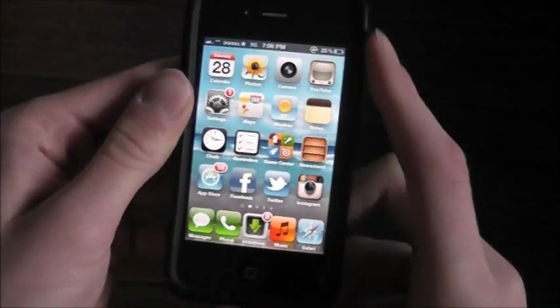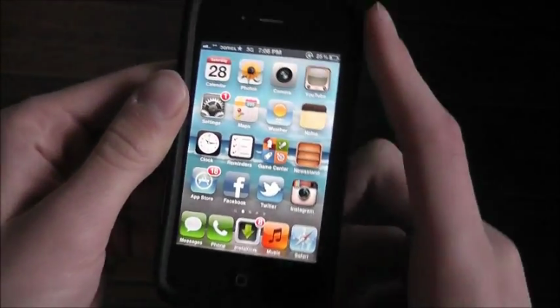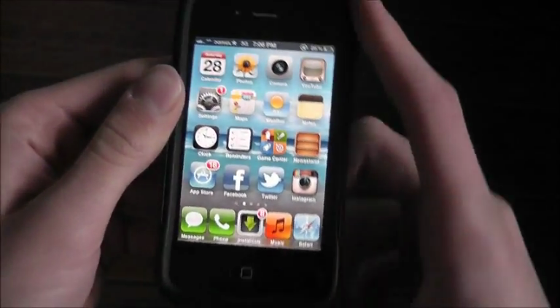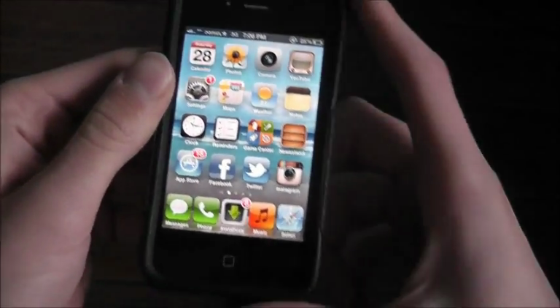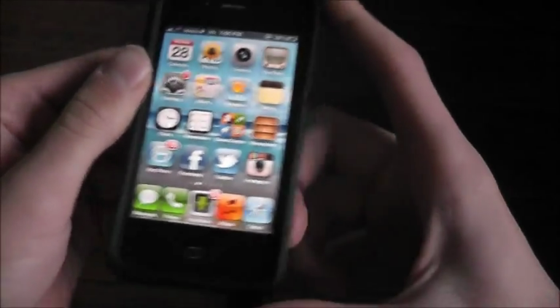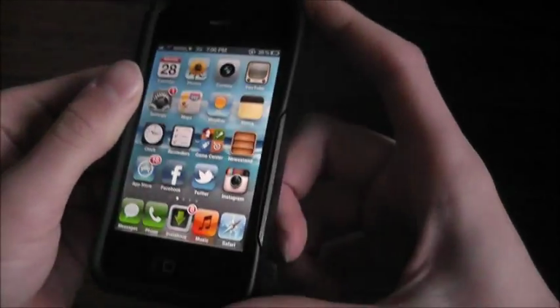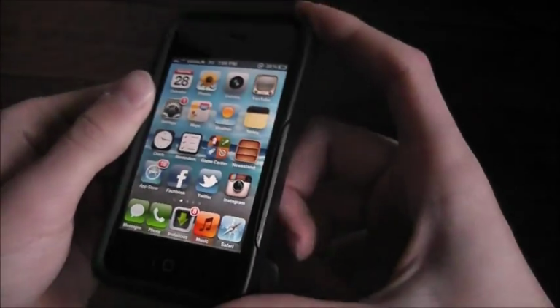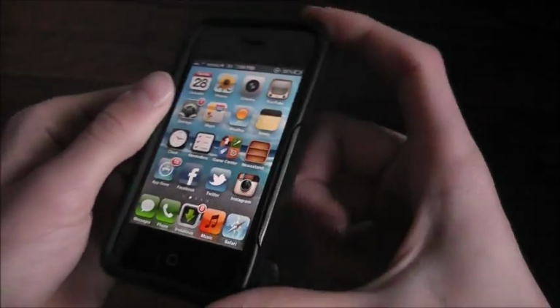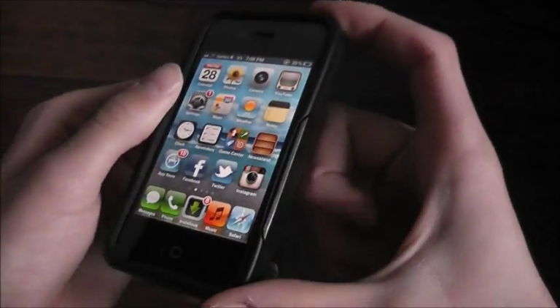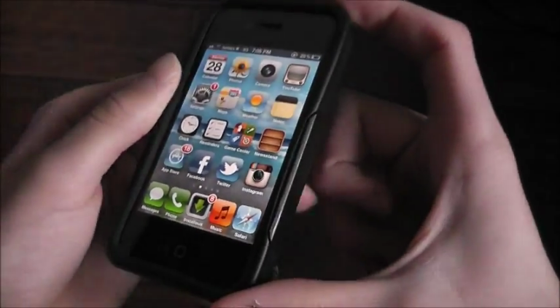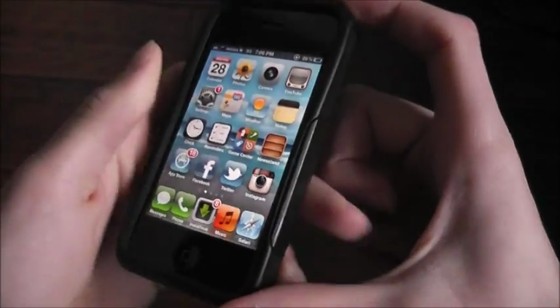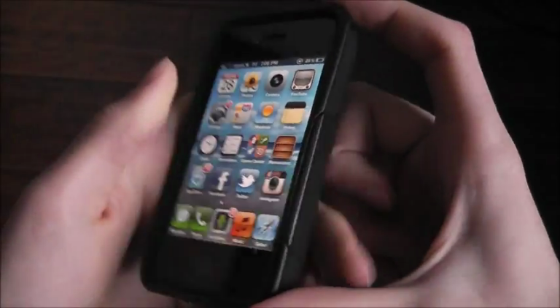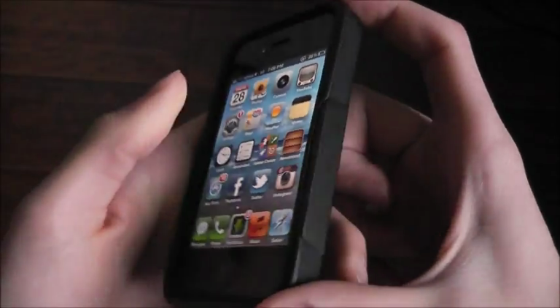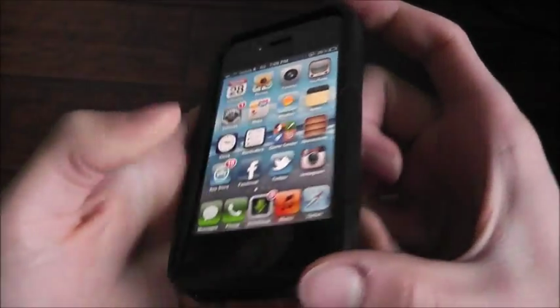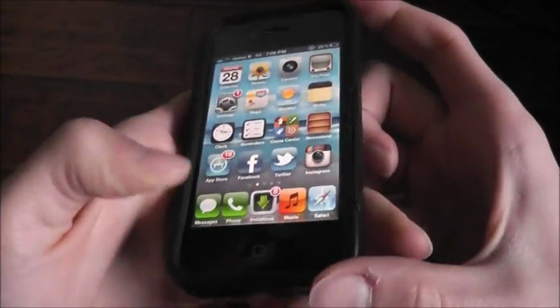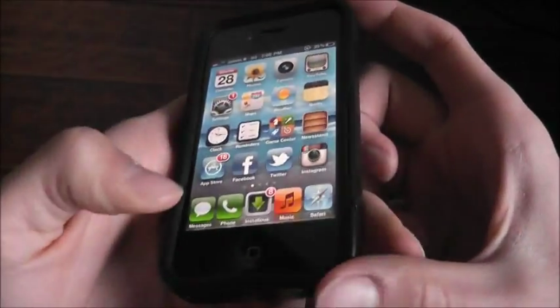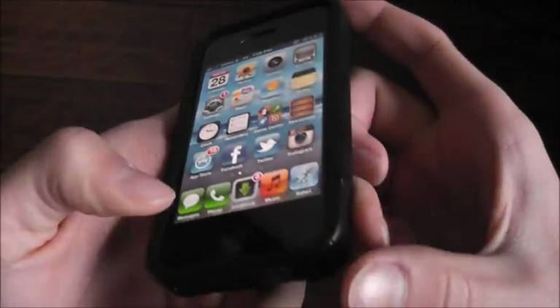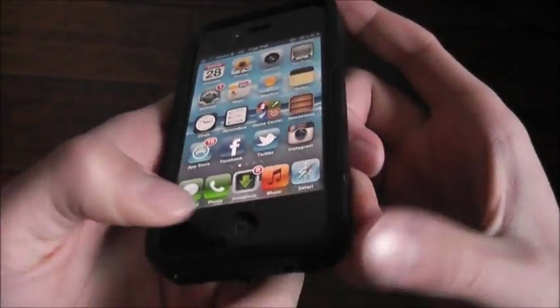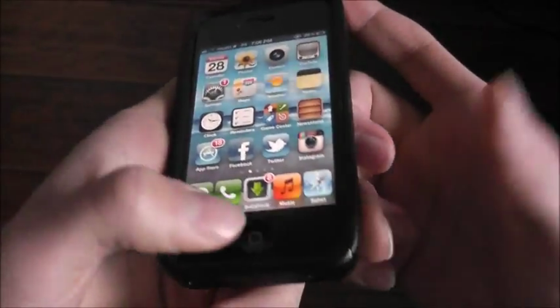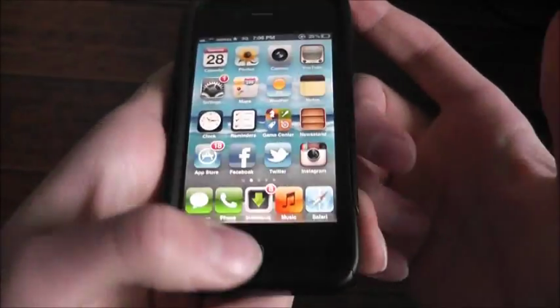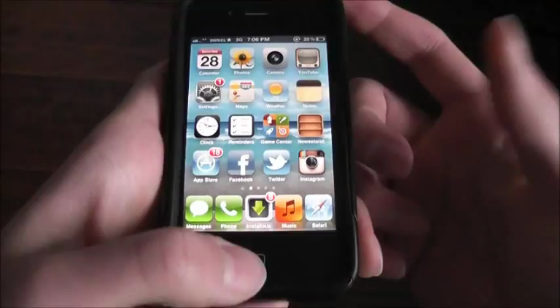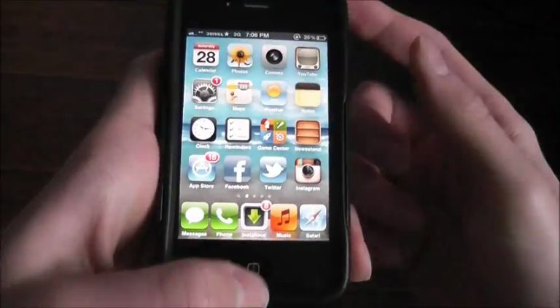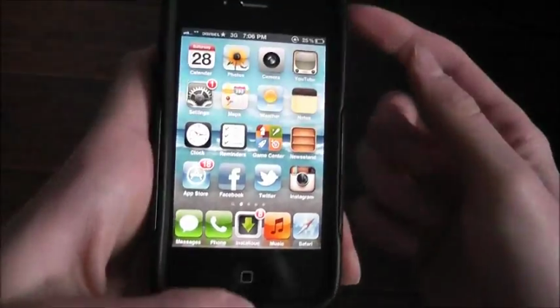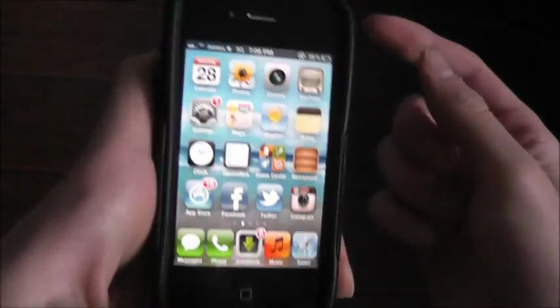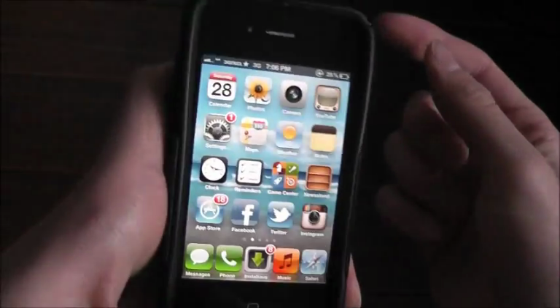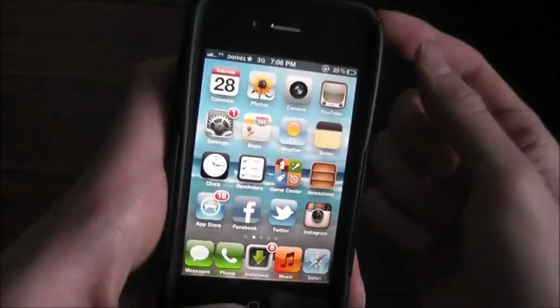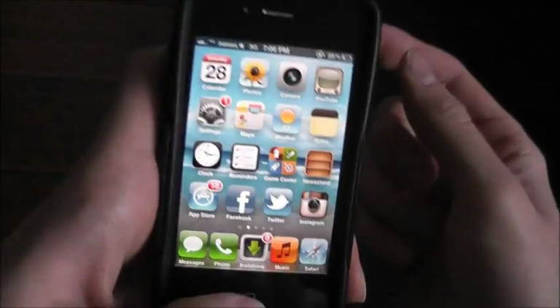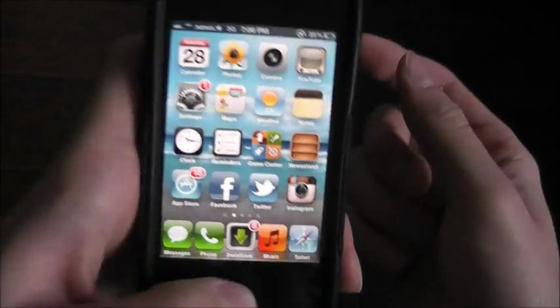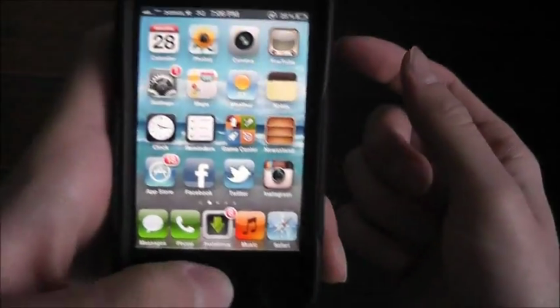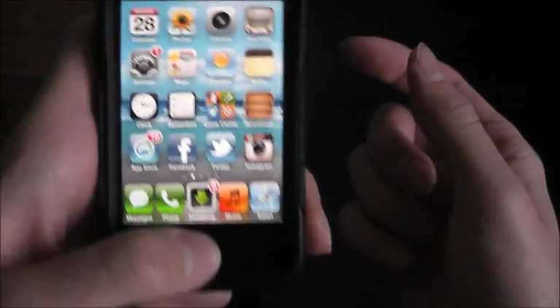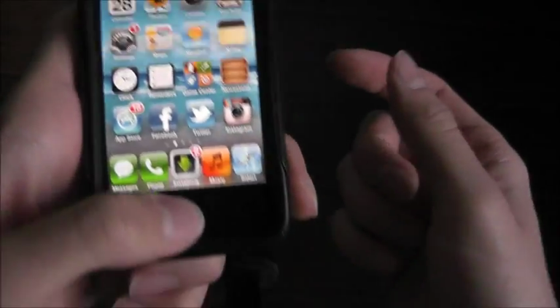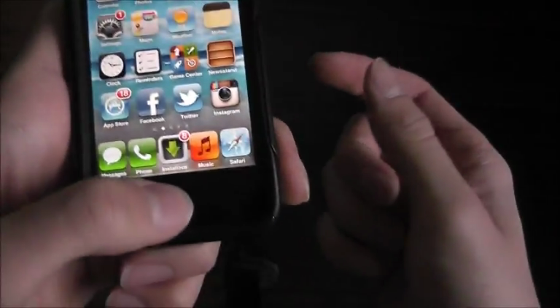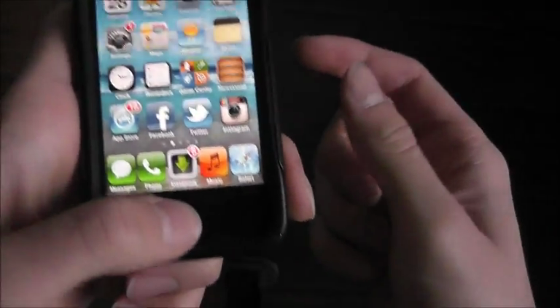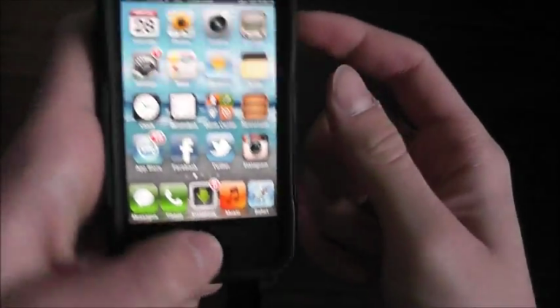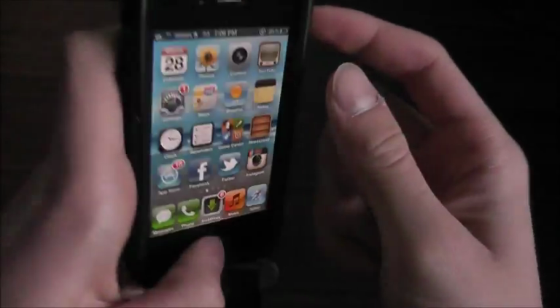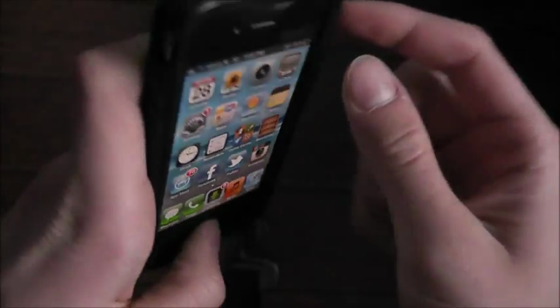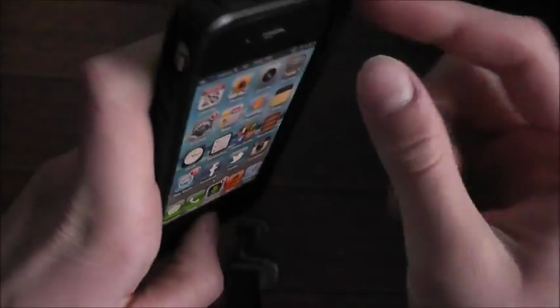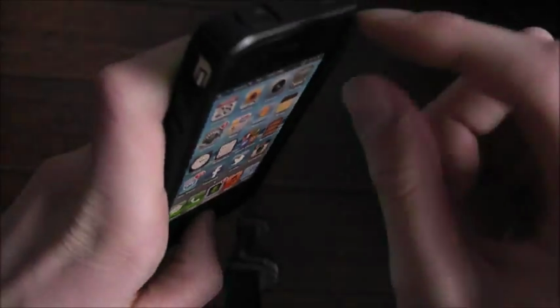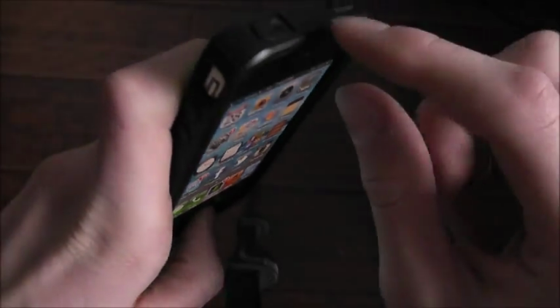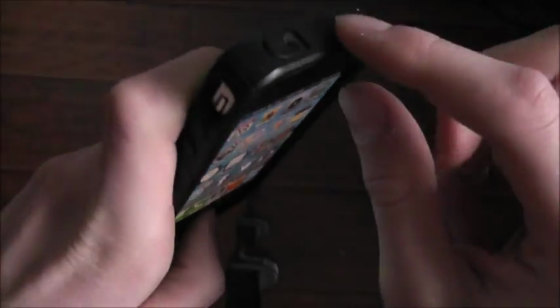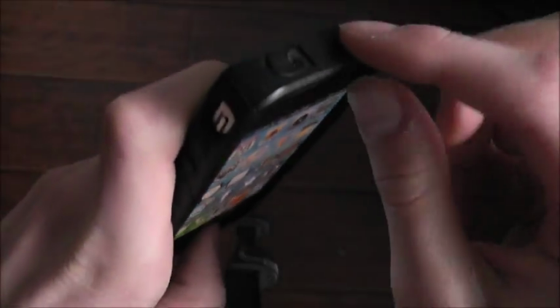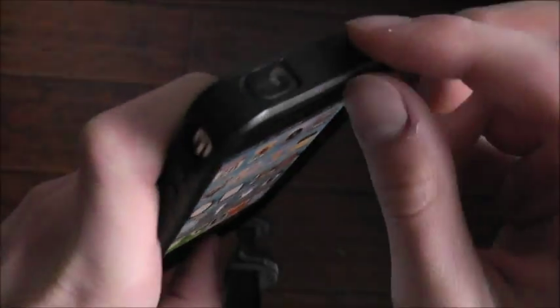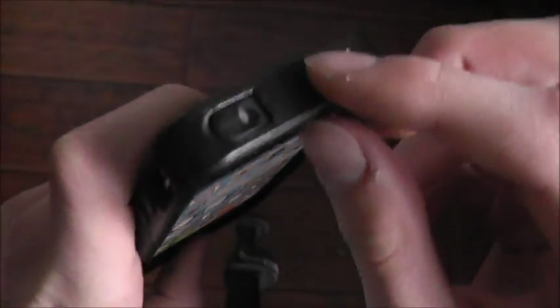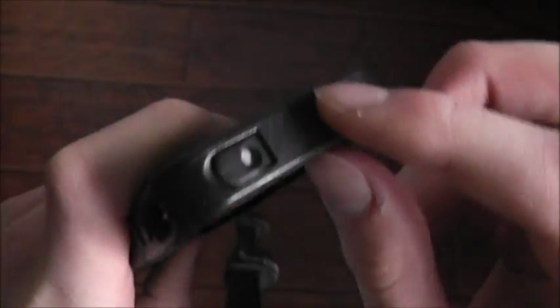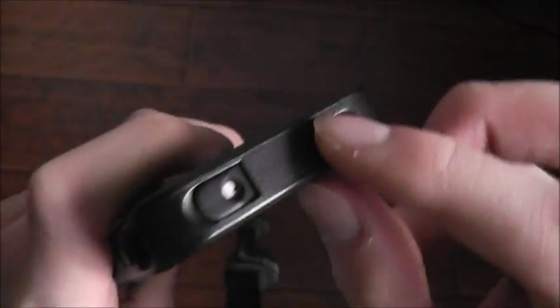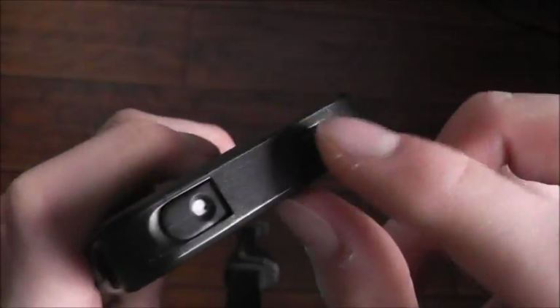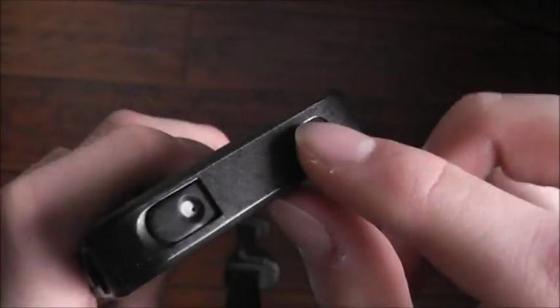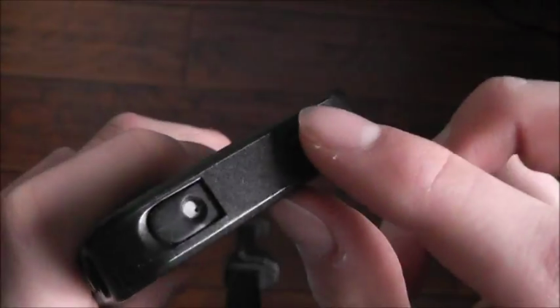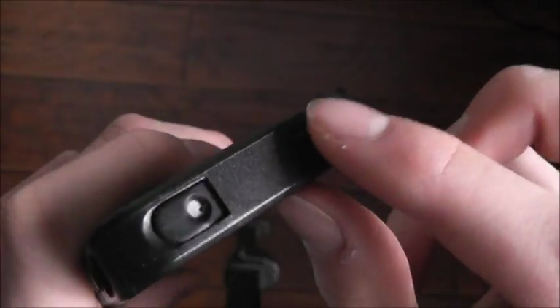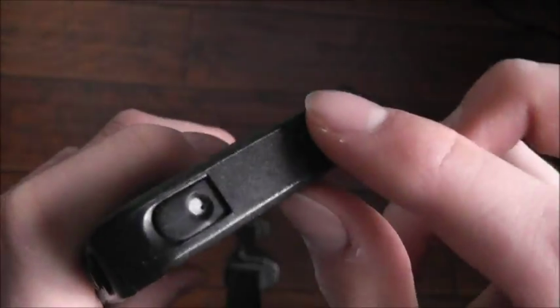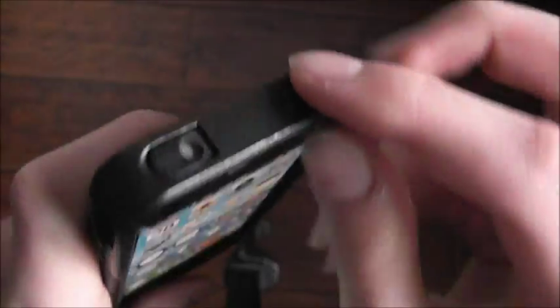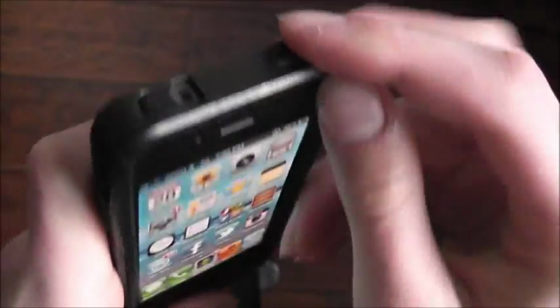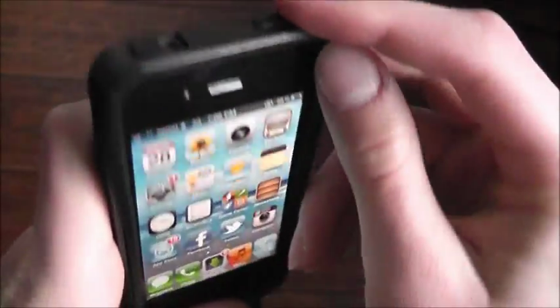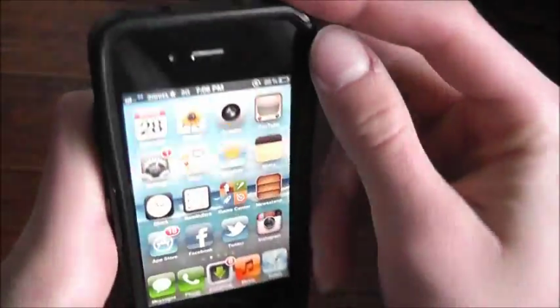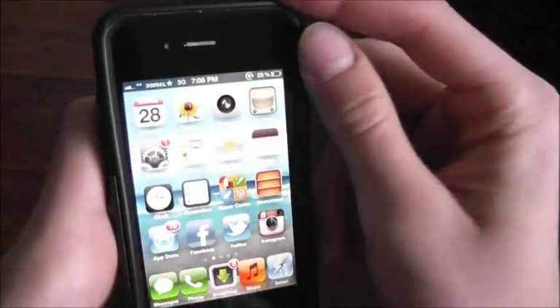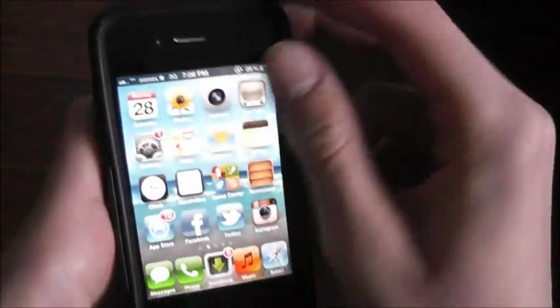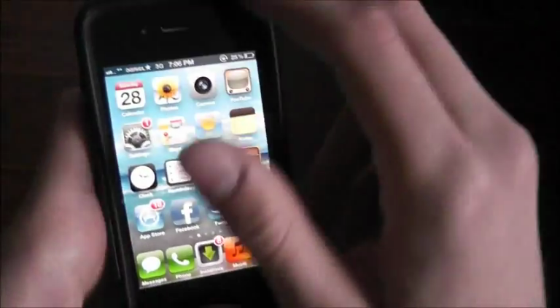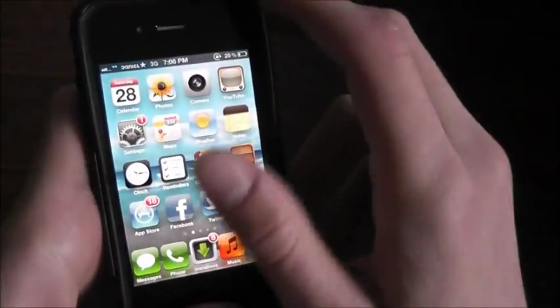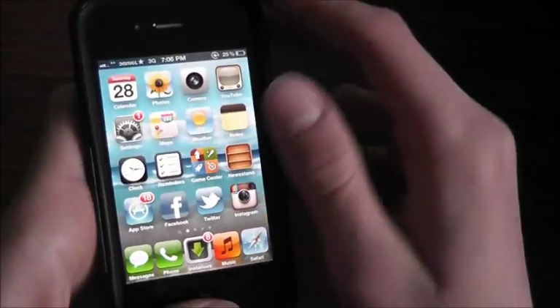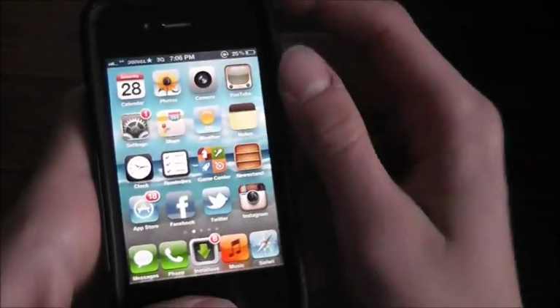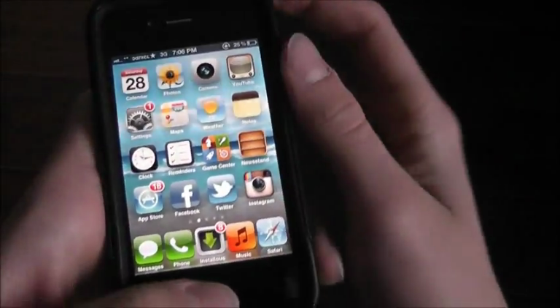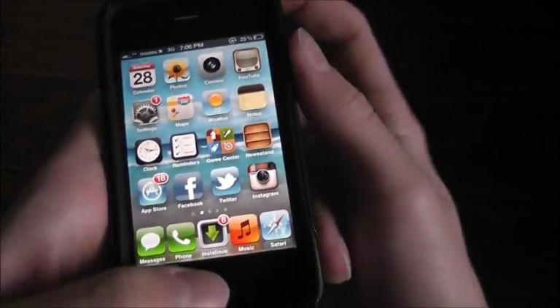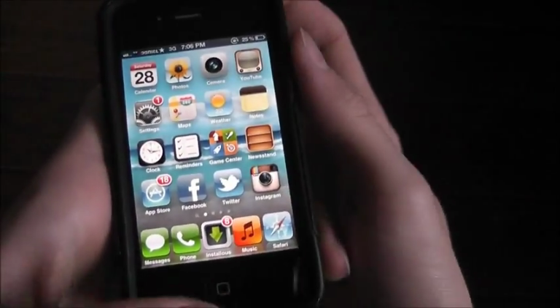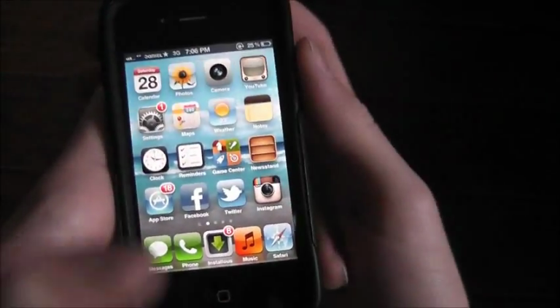So I found this cool trick: basically all you have to do is hold your home button and your power button while it's frozen.